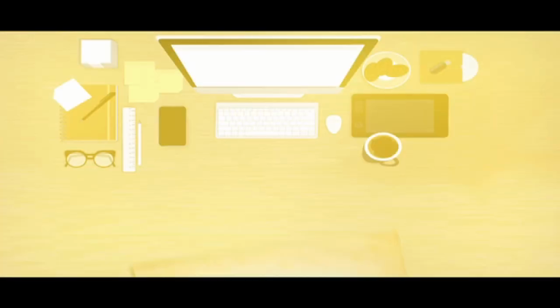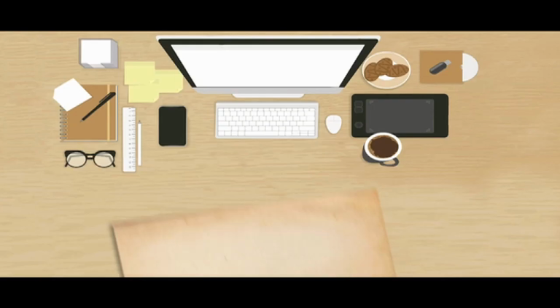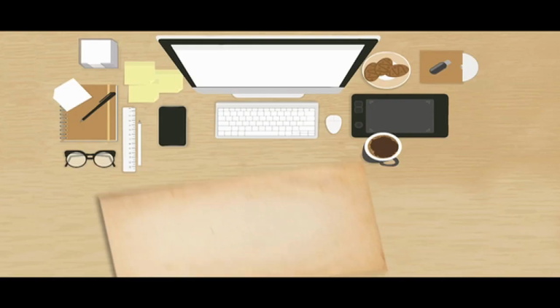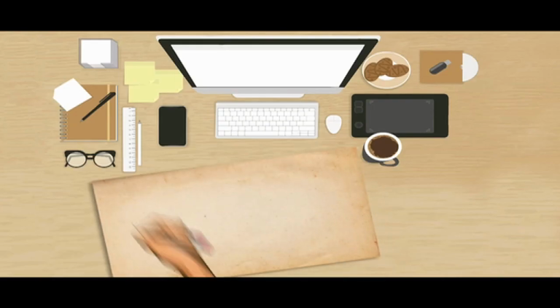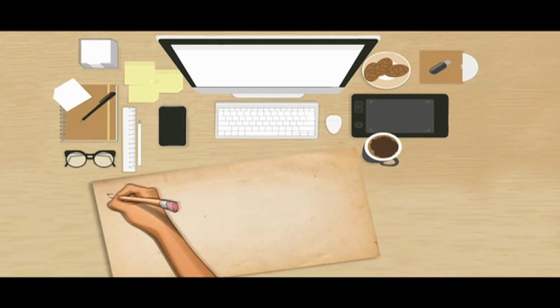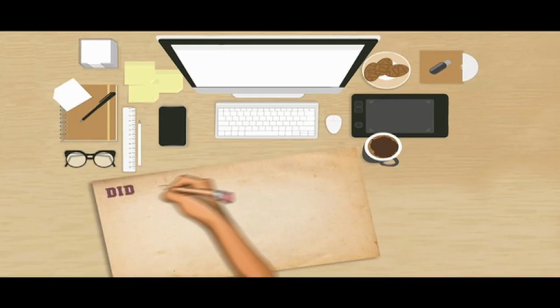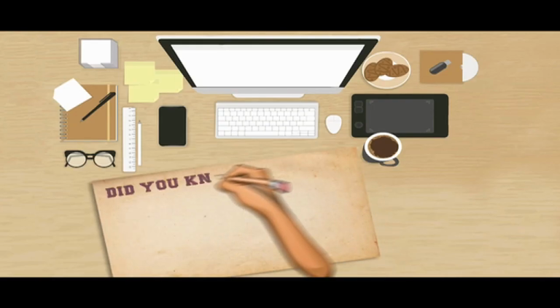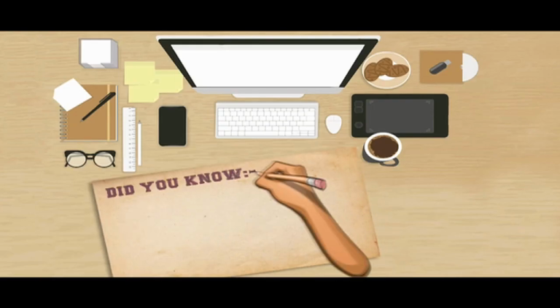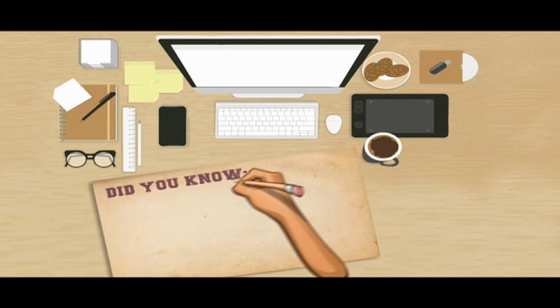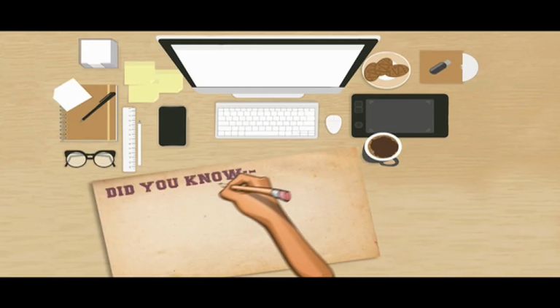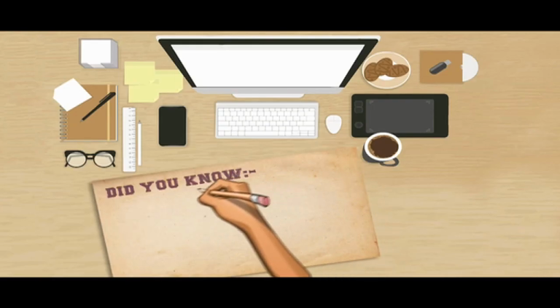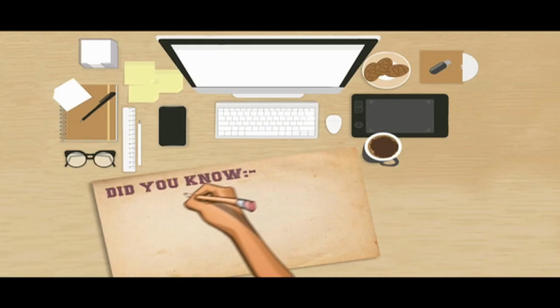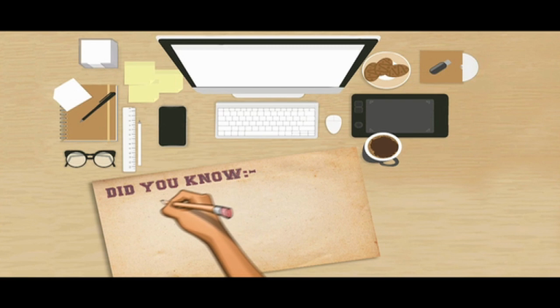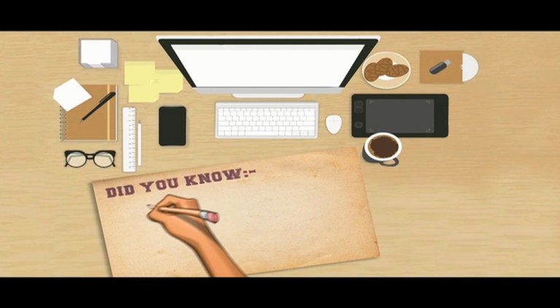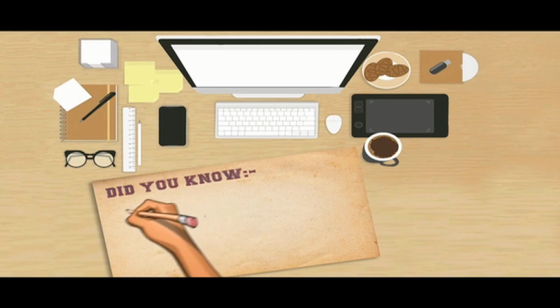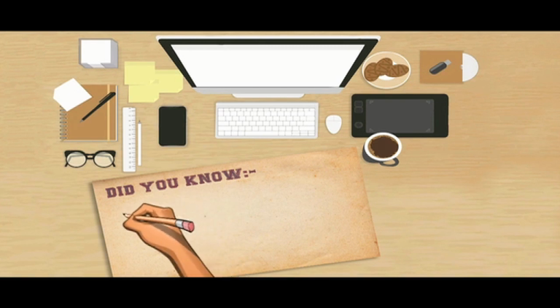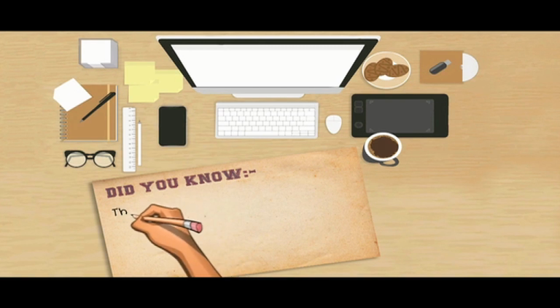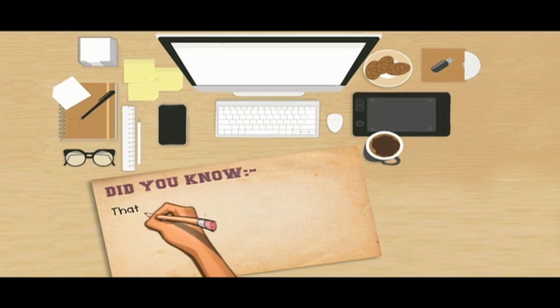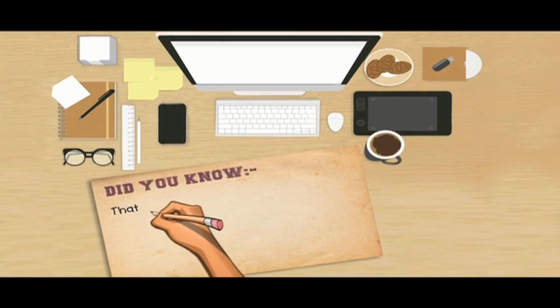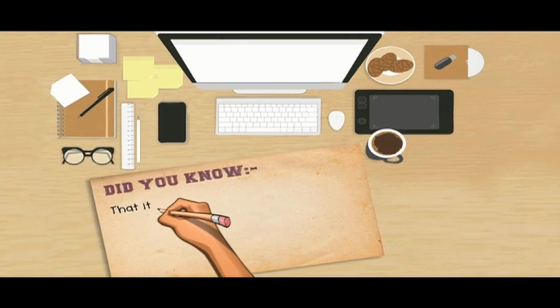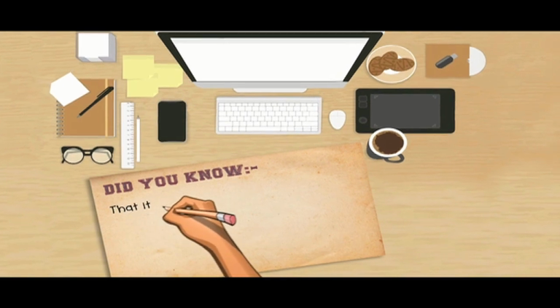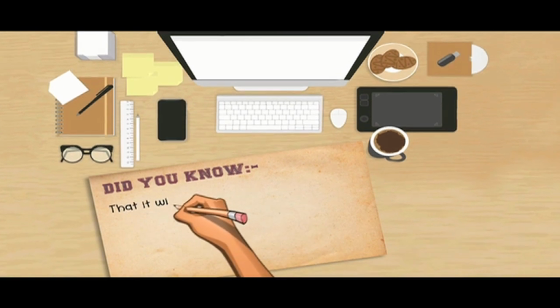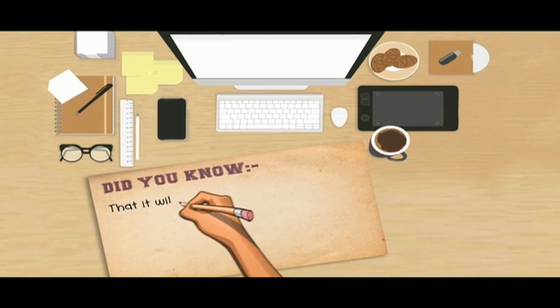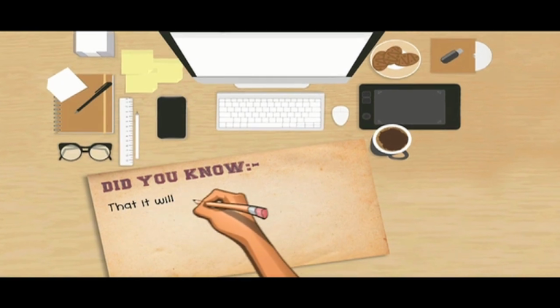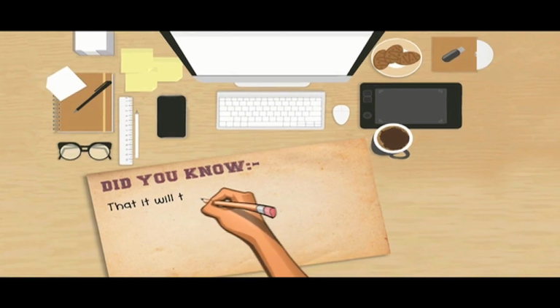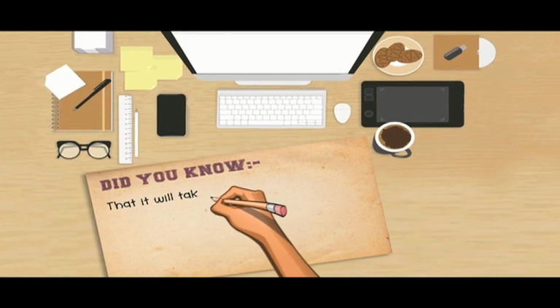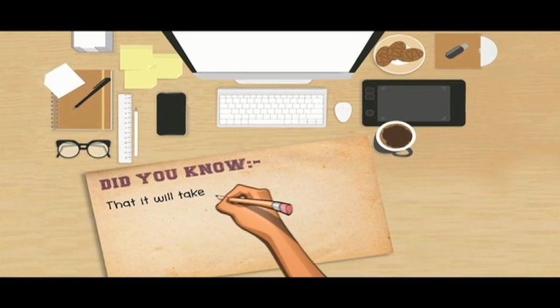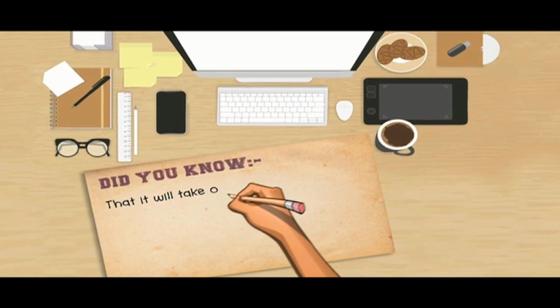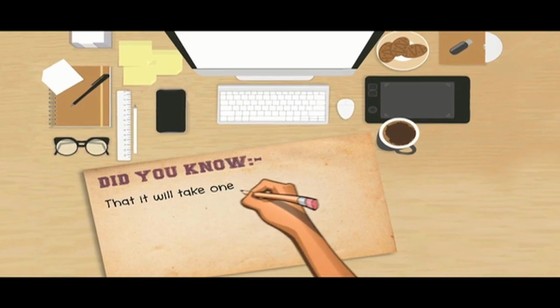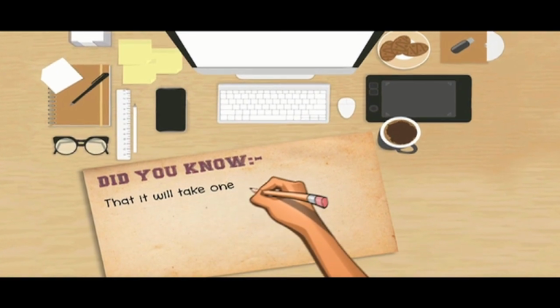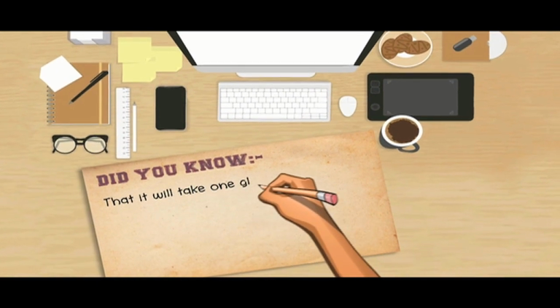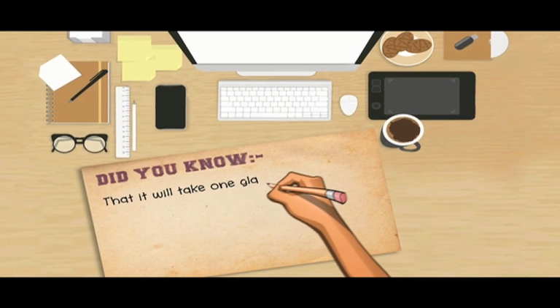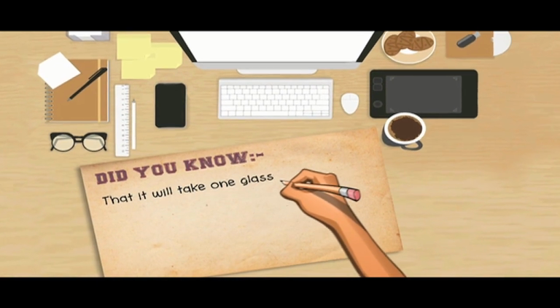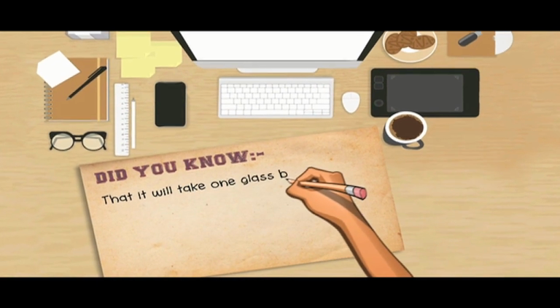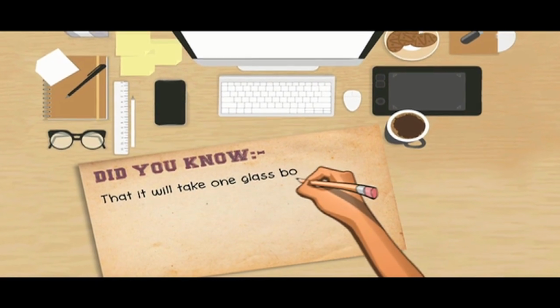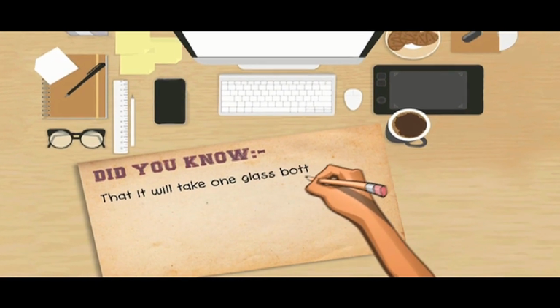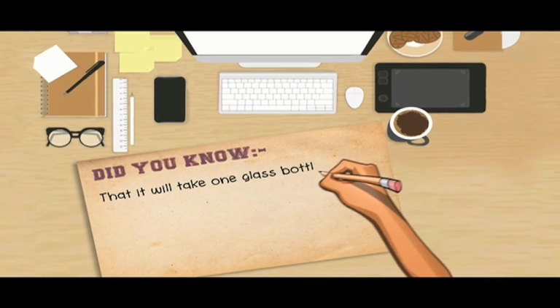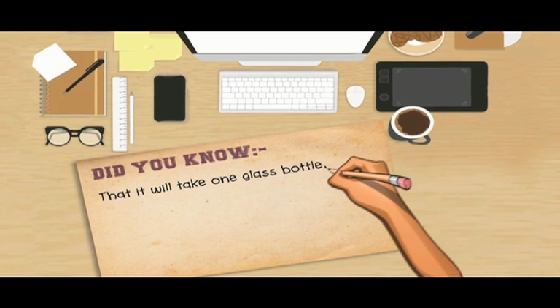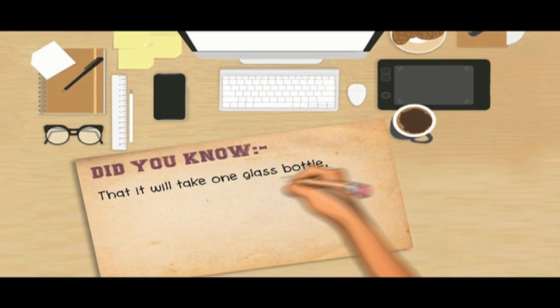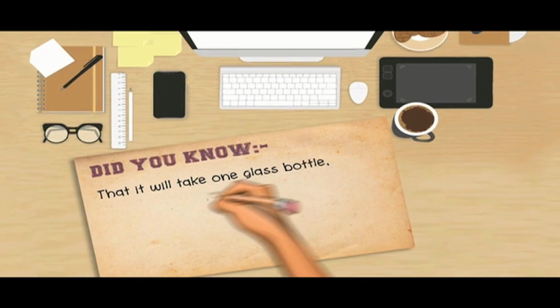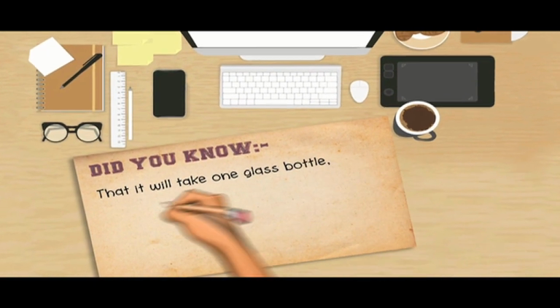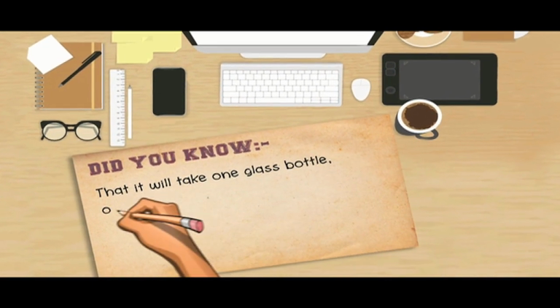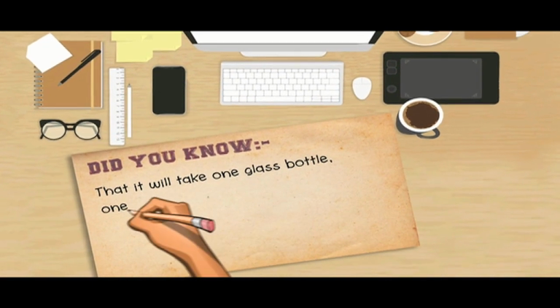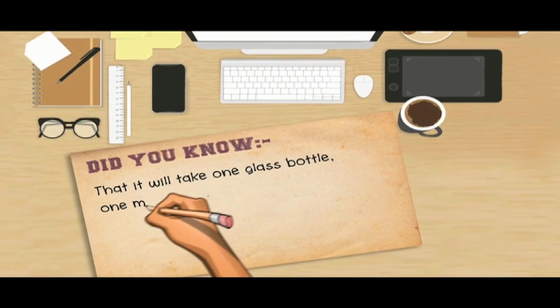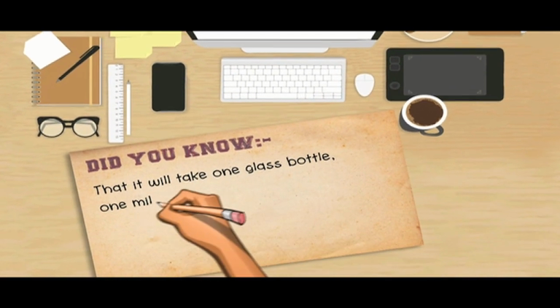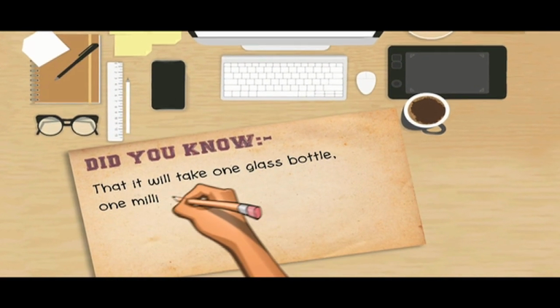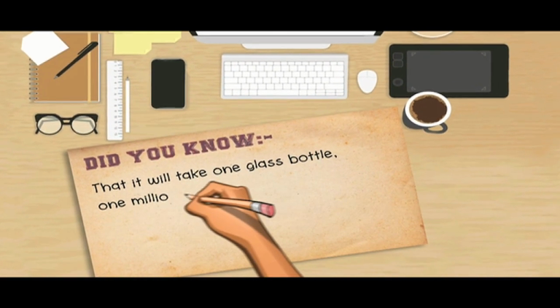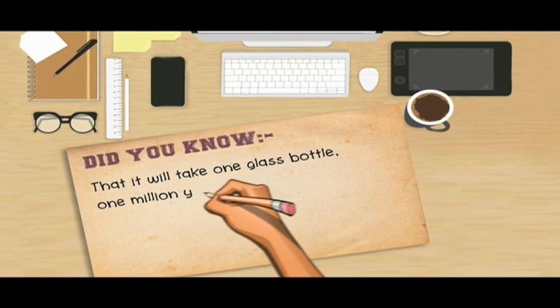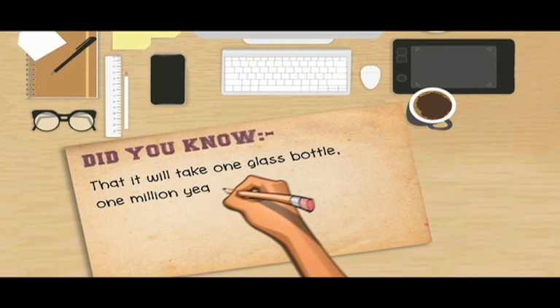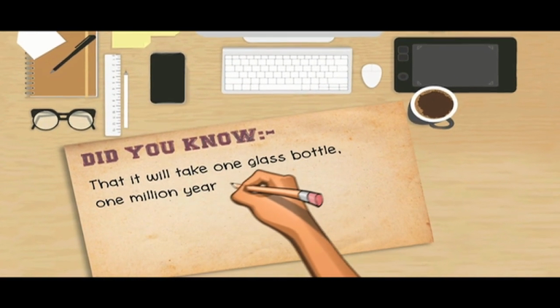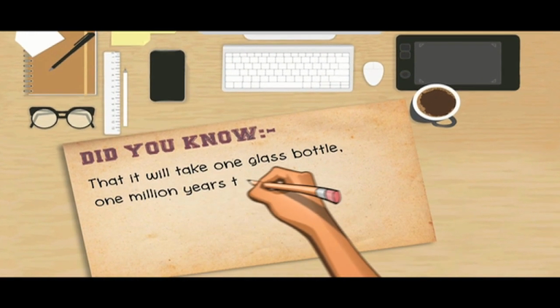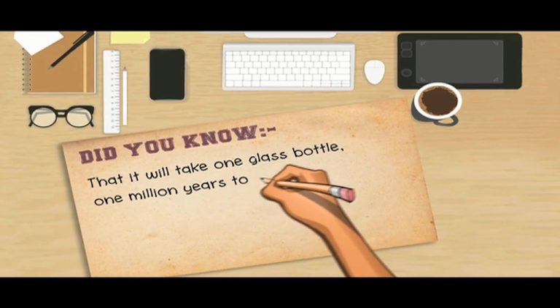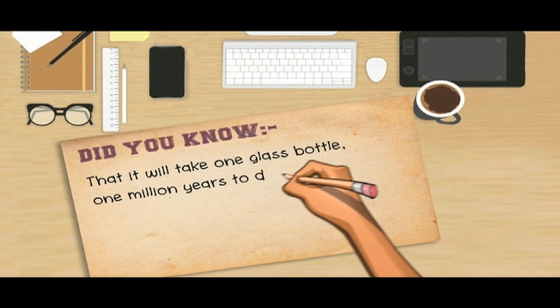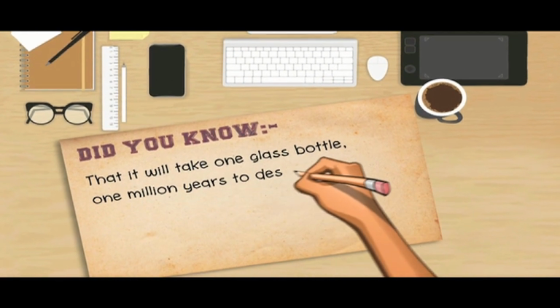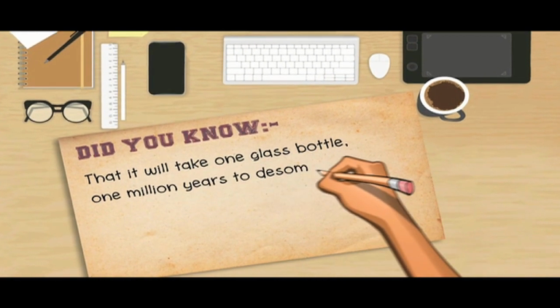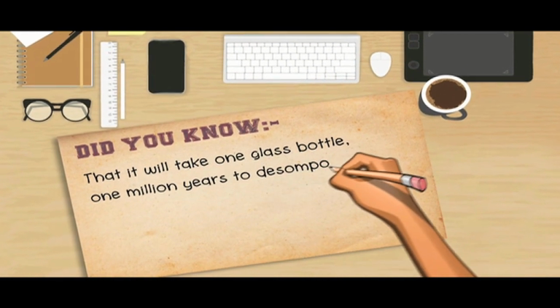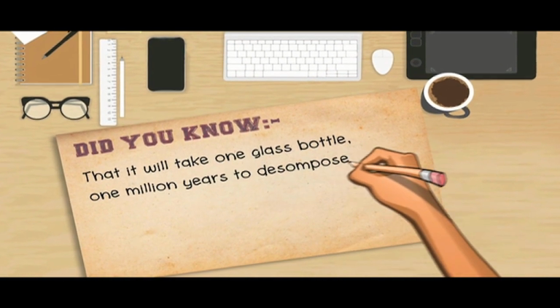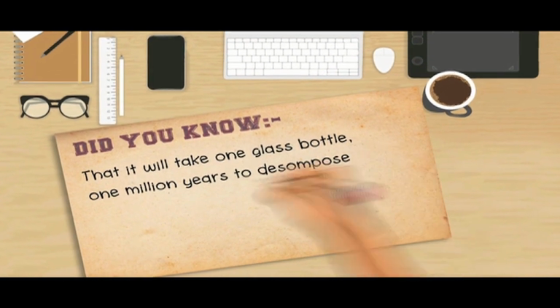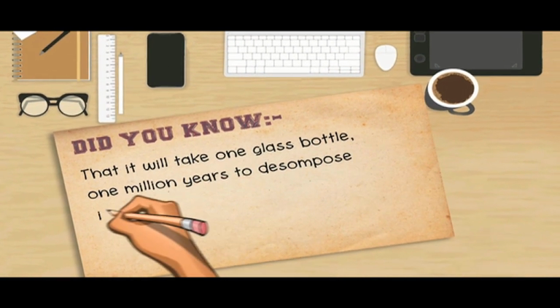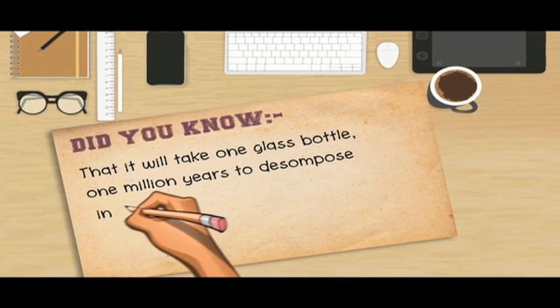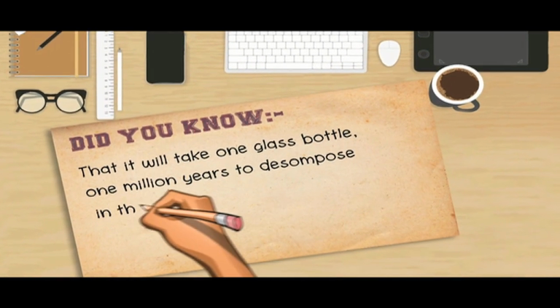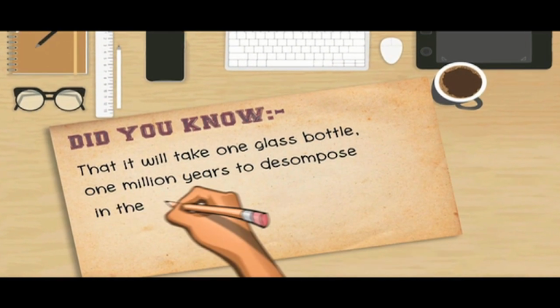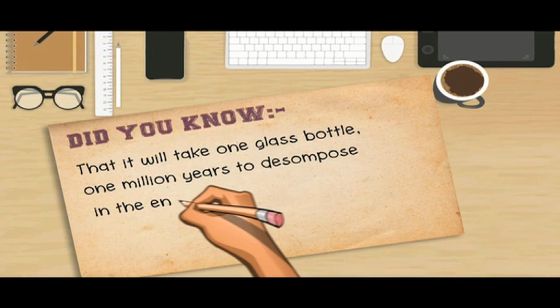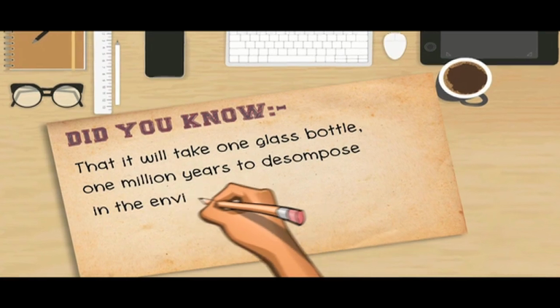Did you know that it will take one glass bottle one million years to decompose in the environment?